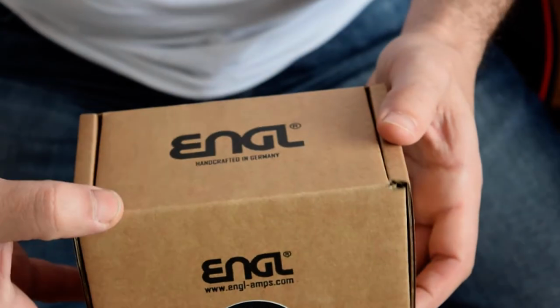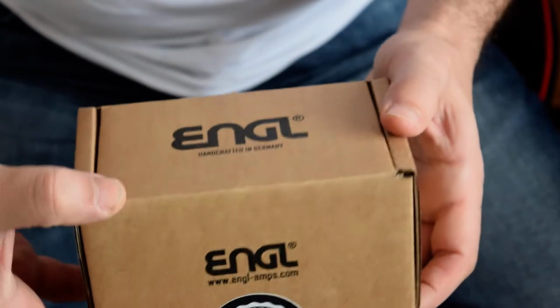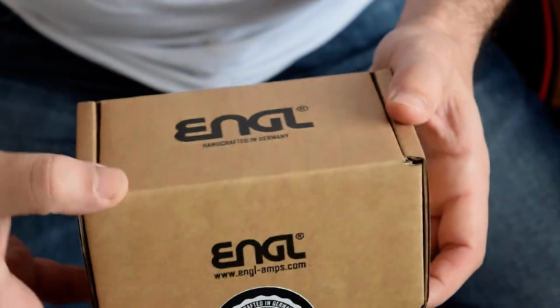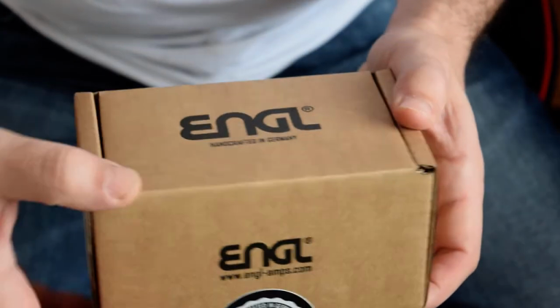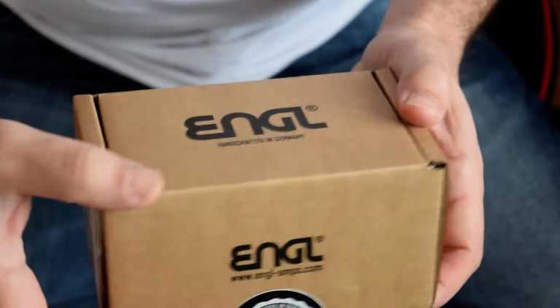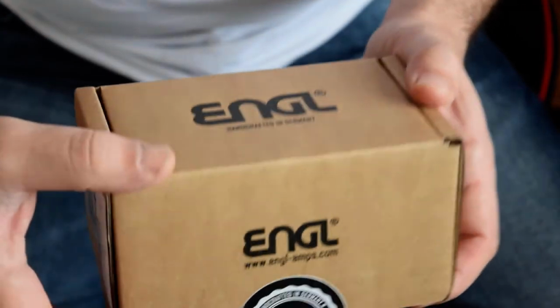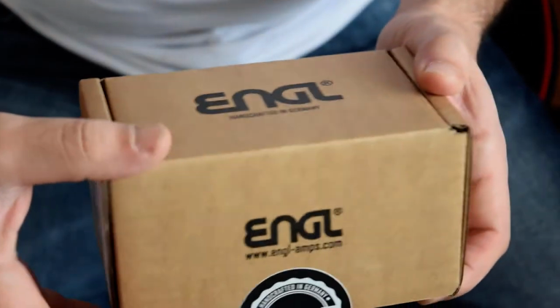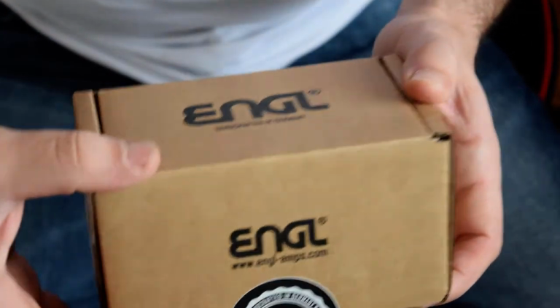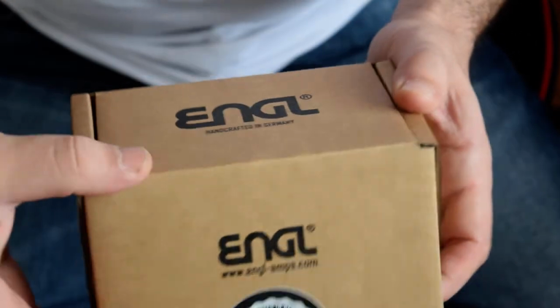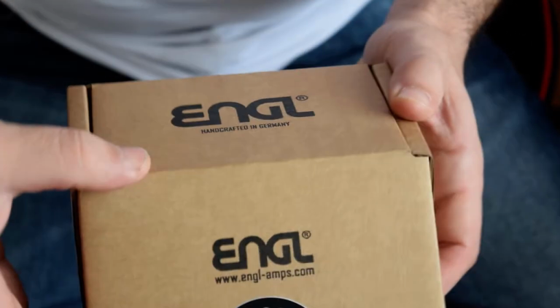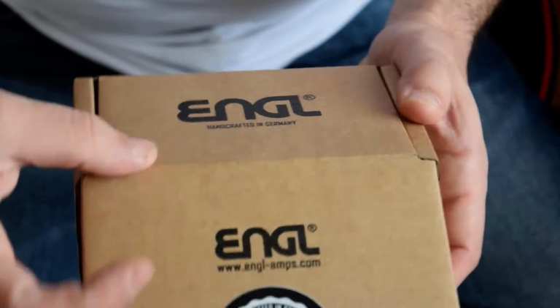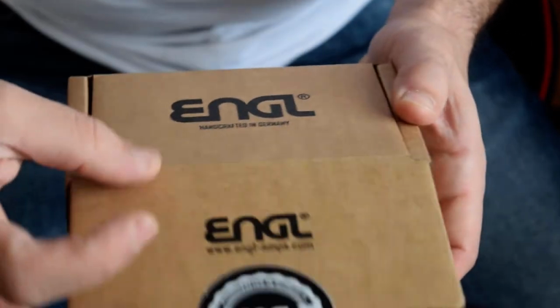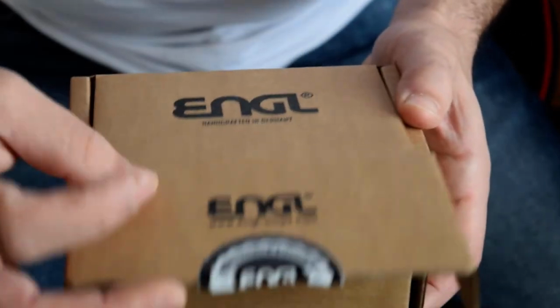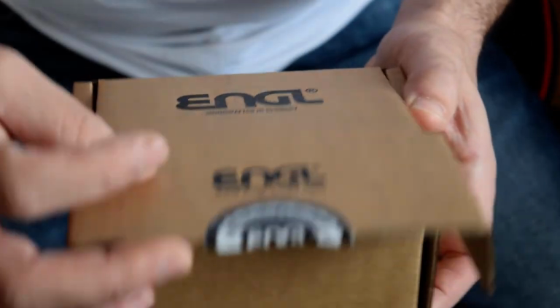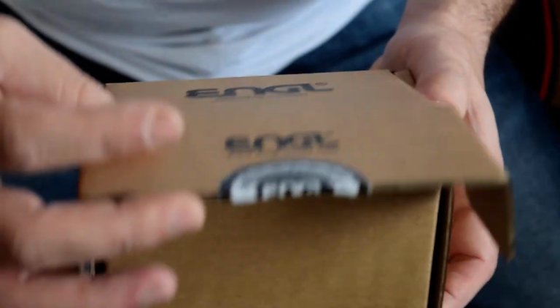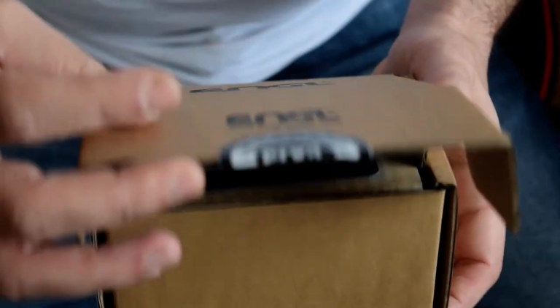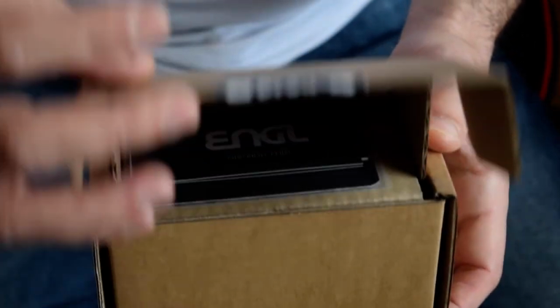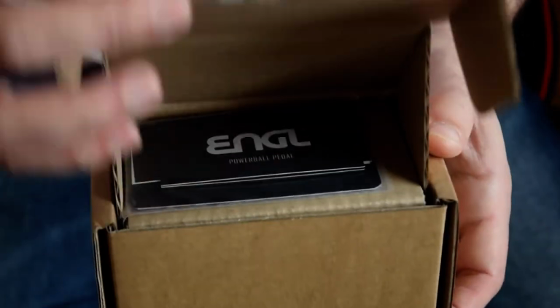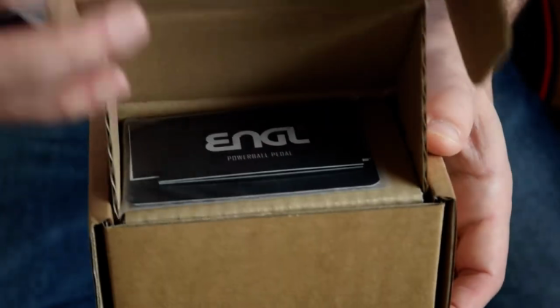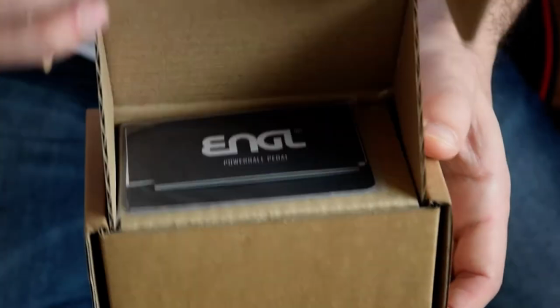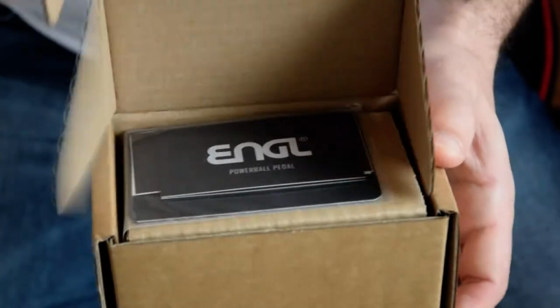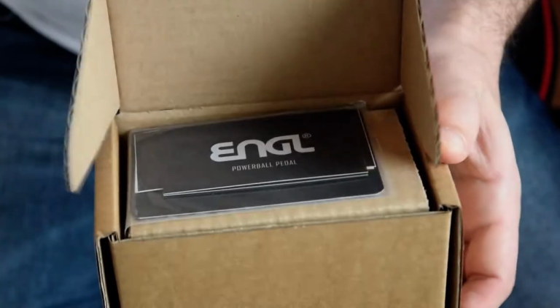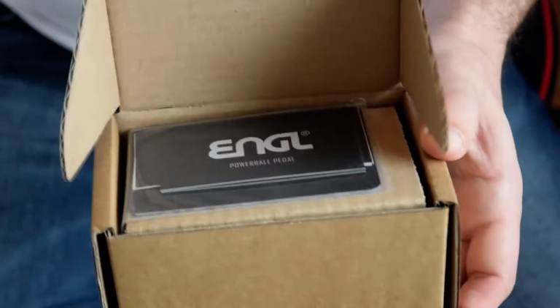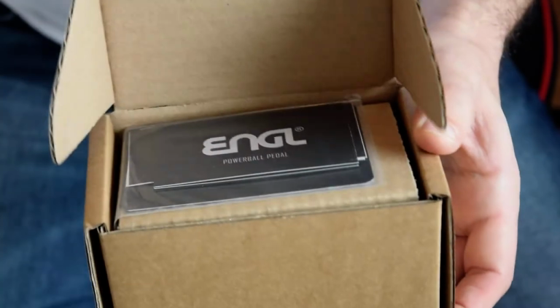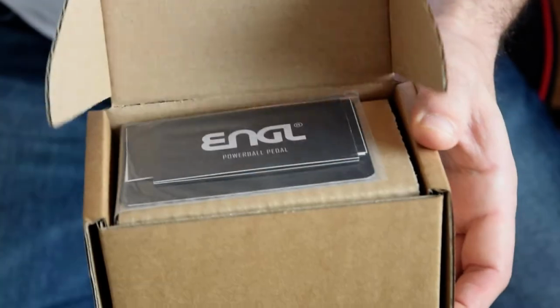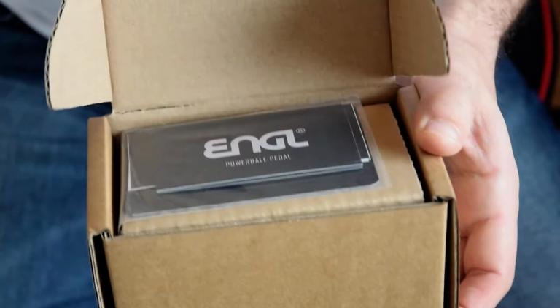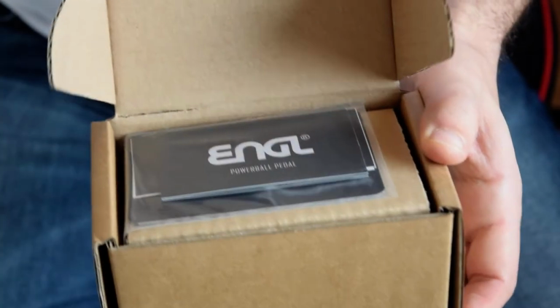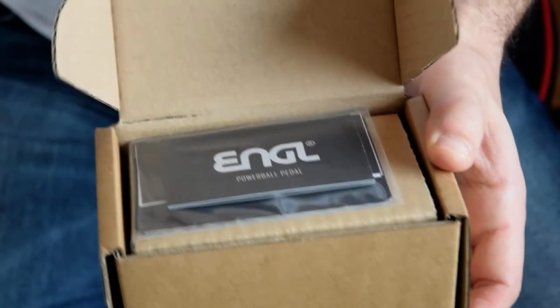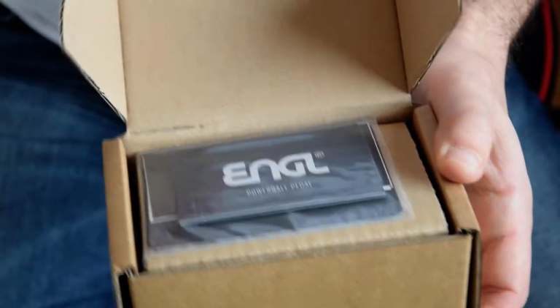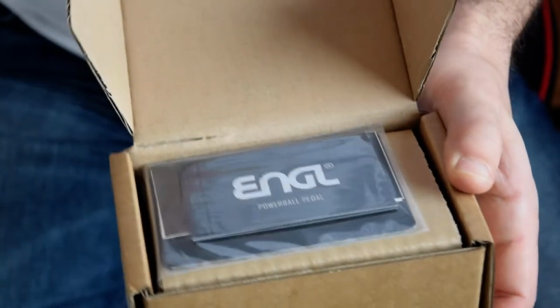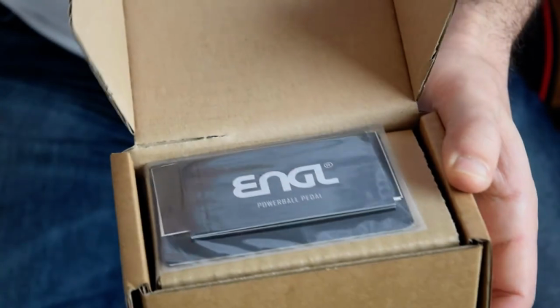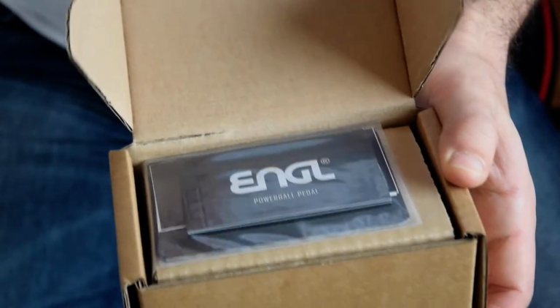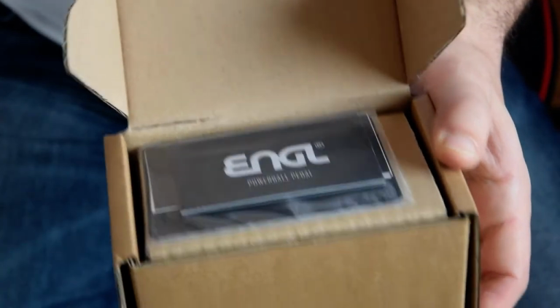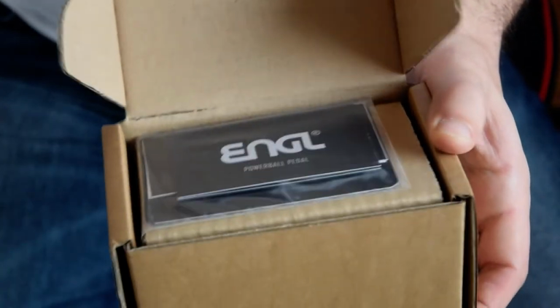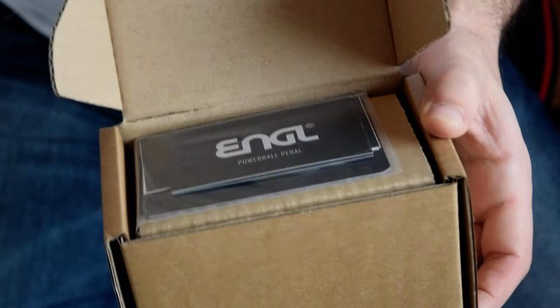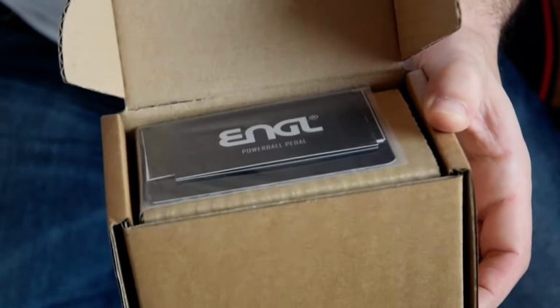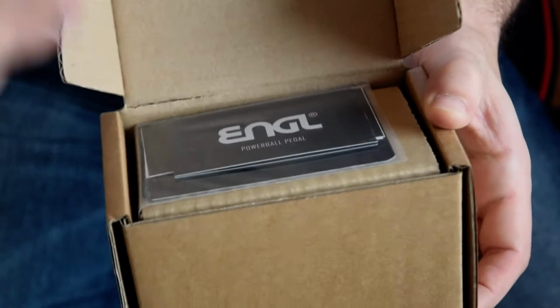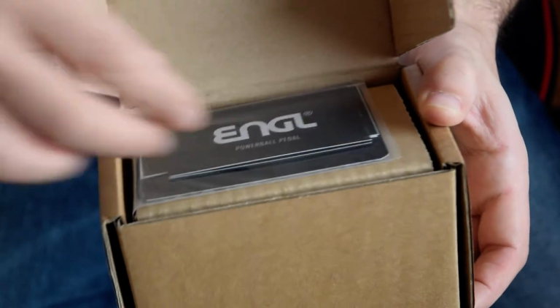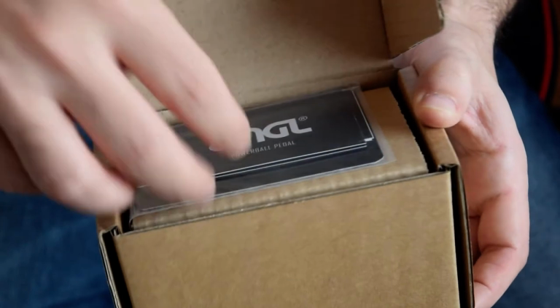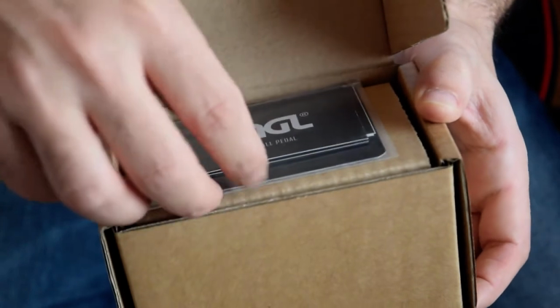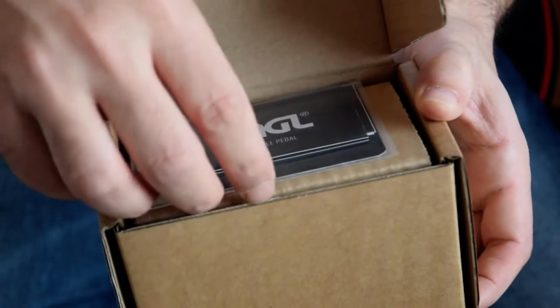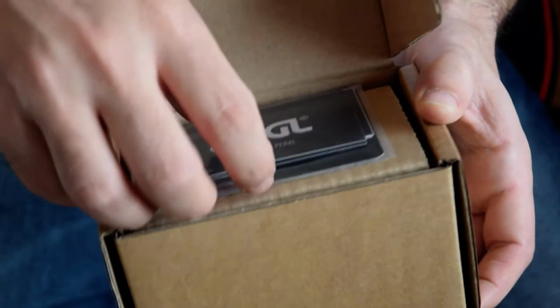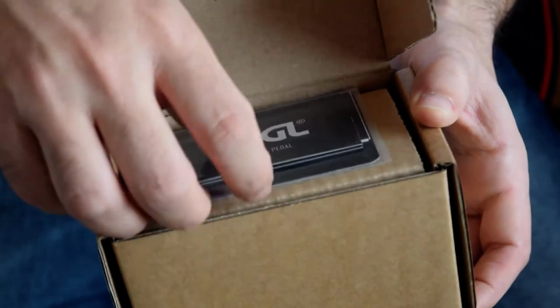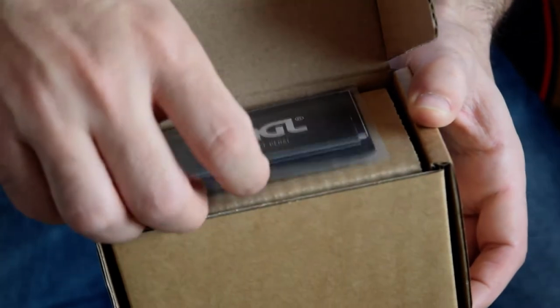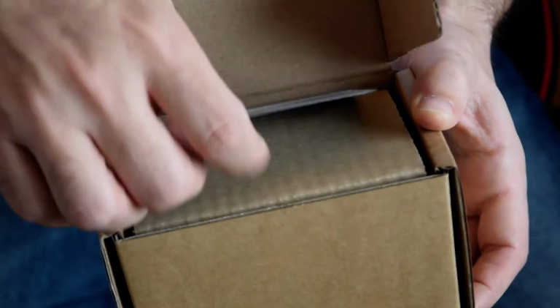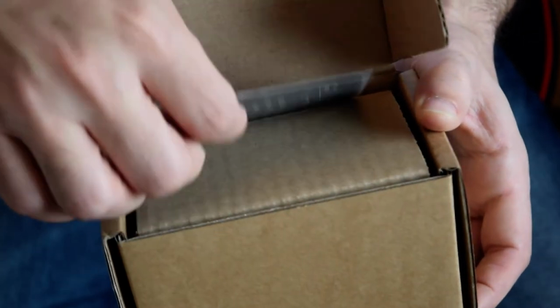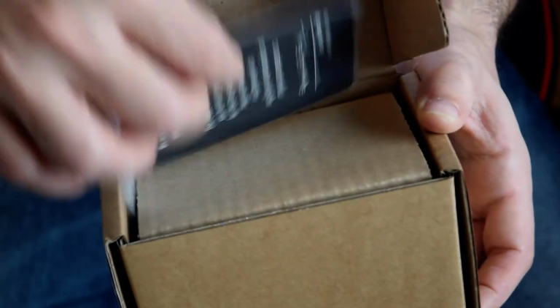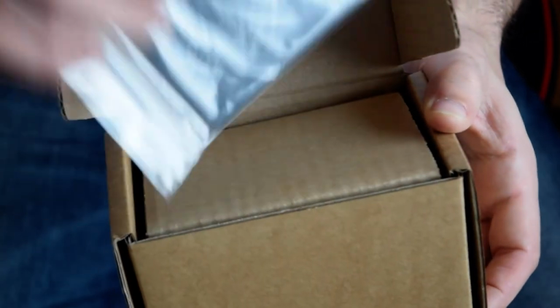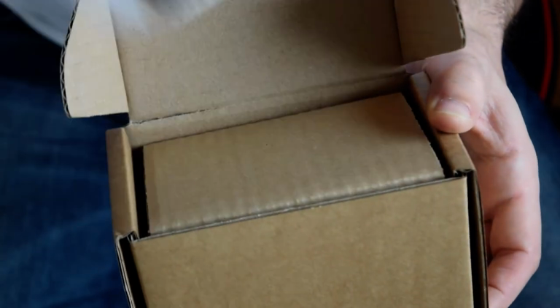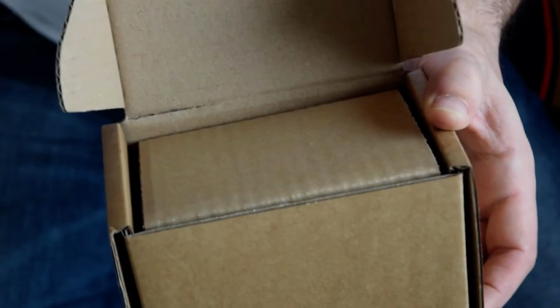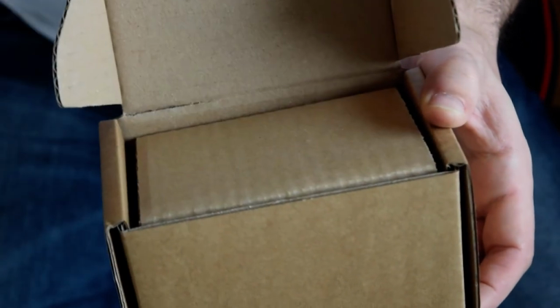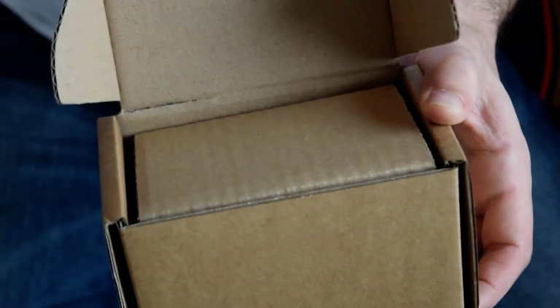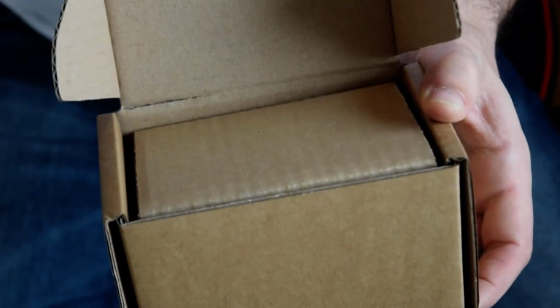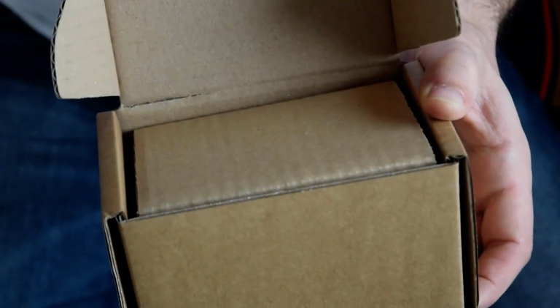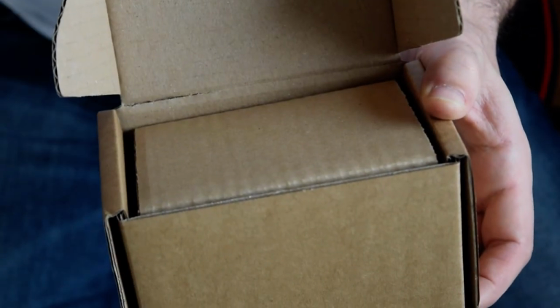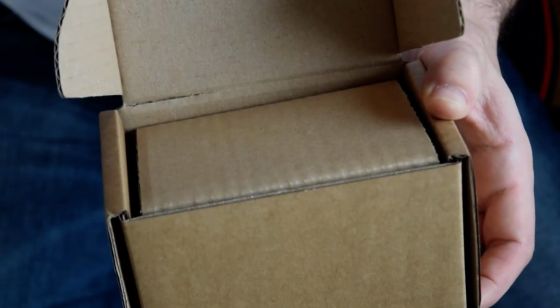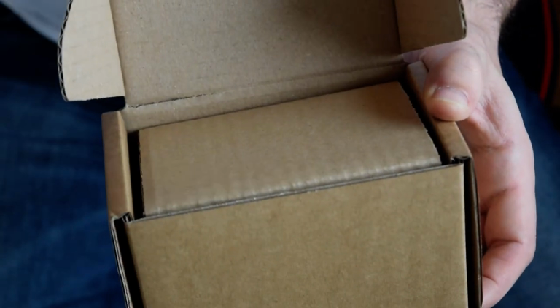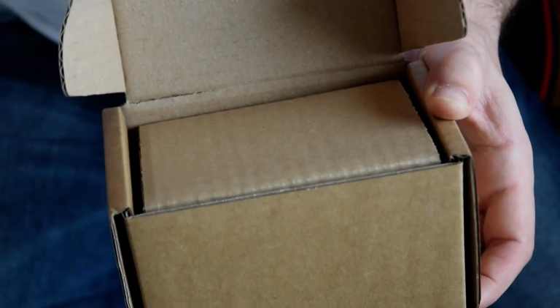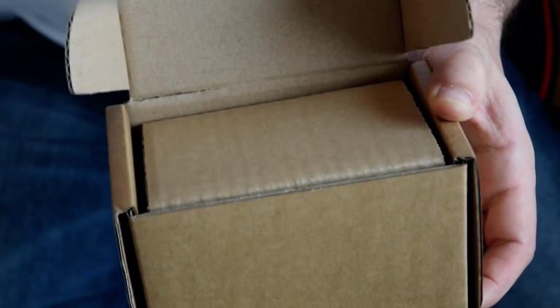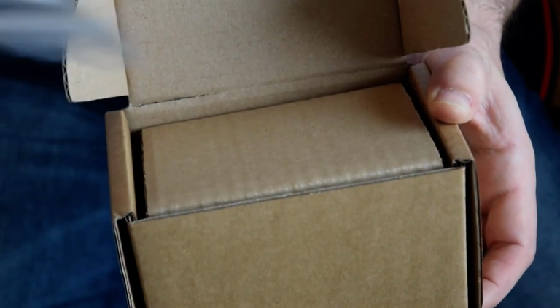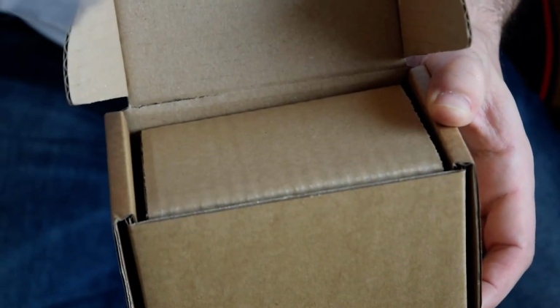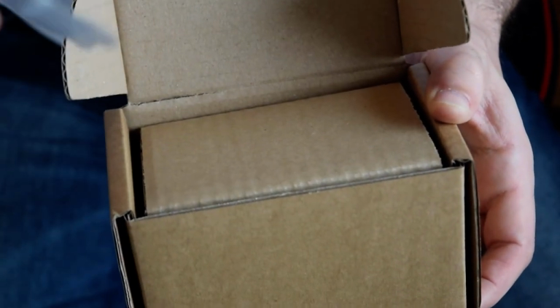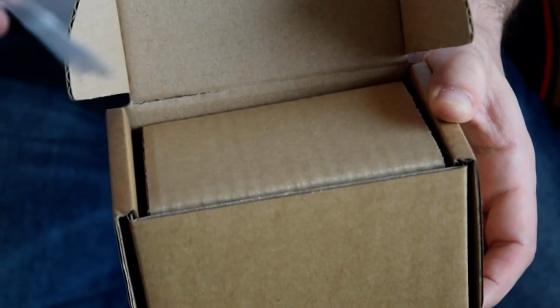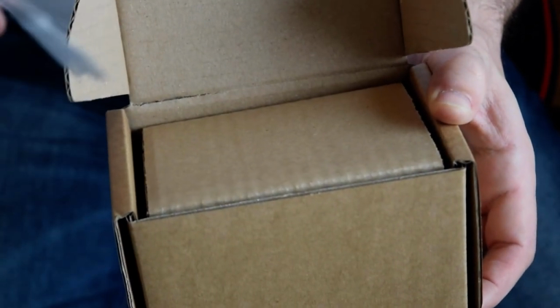Let's open the box. There is some documentation here.